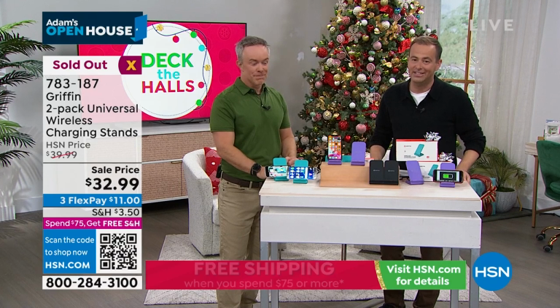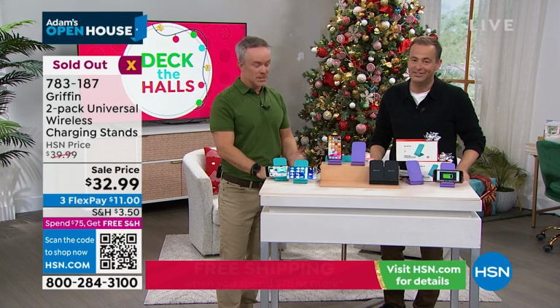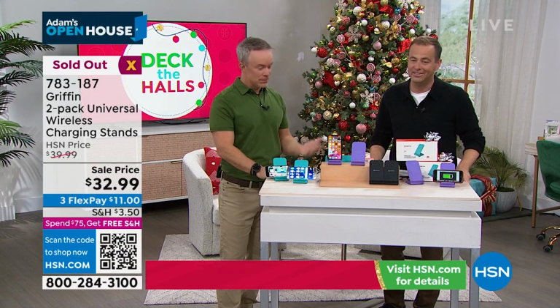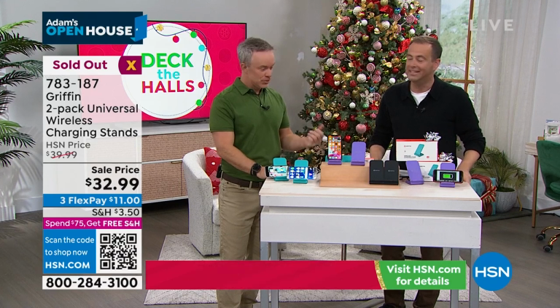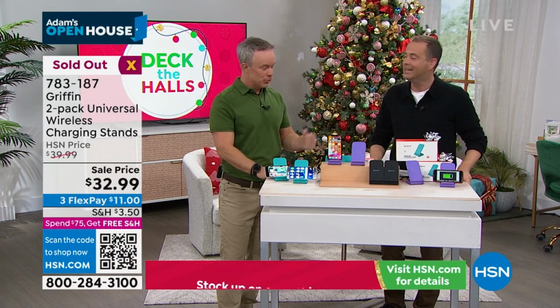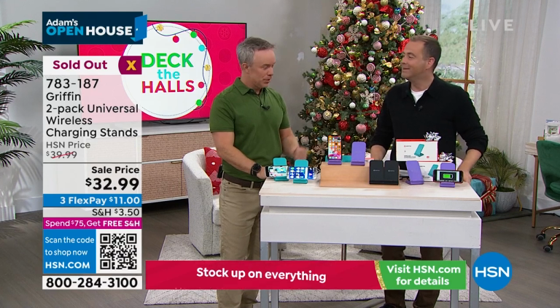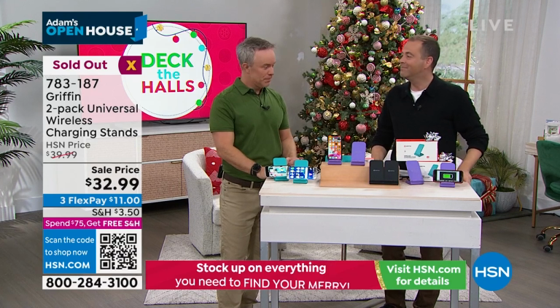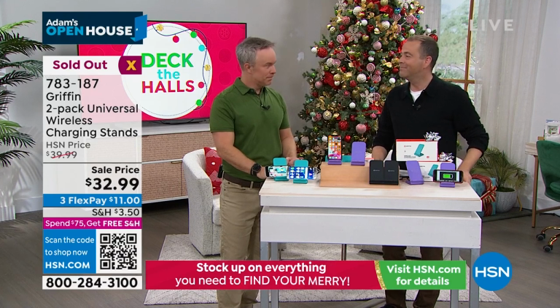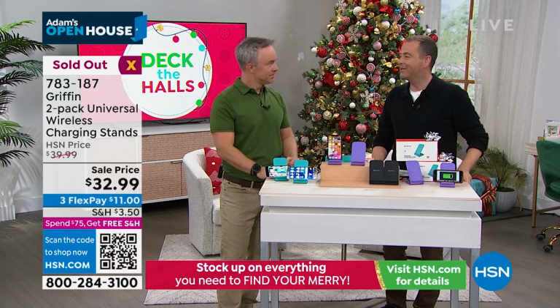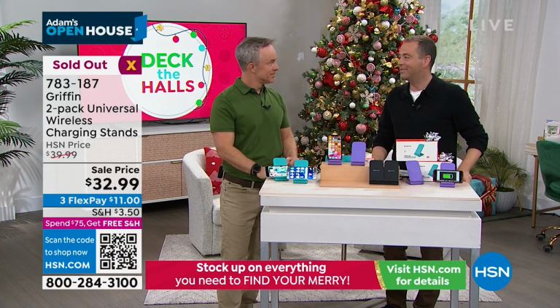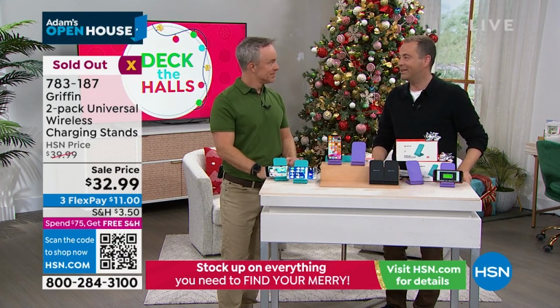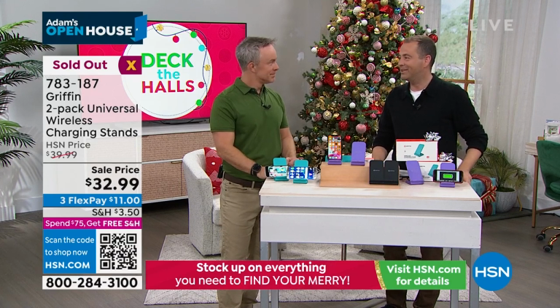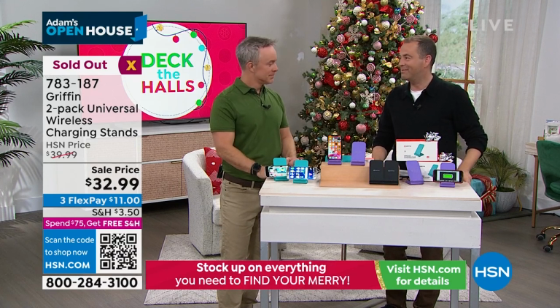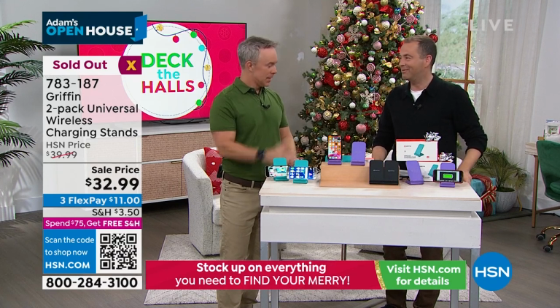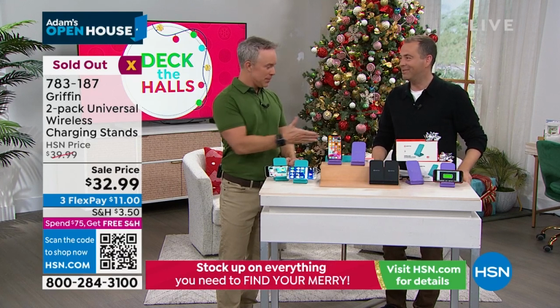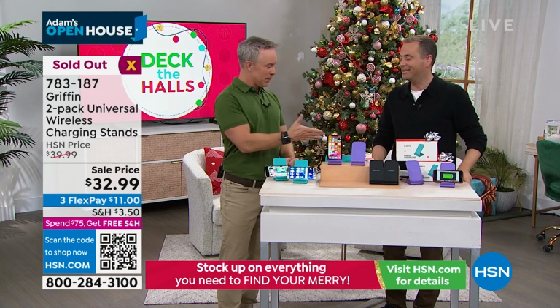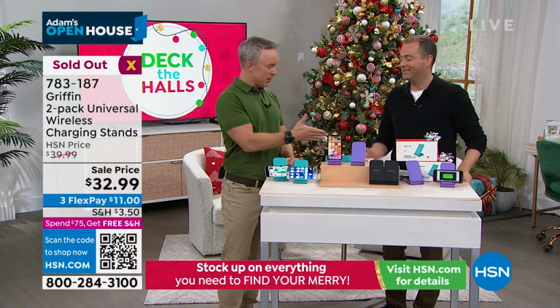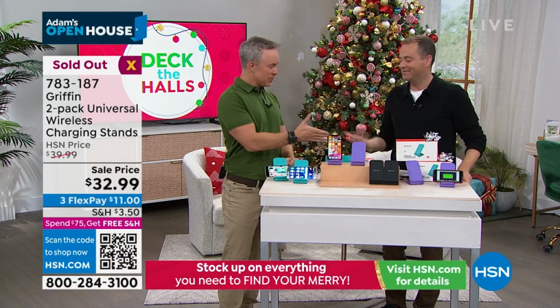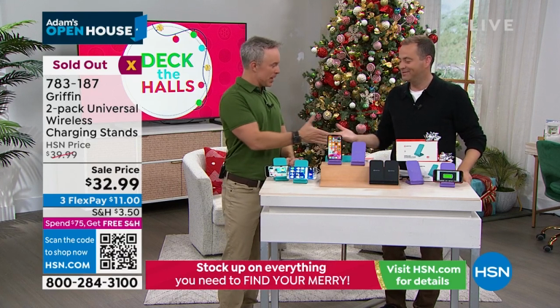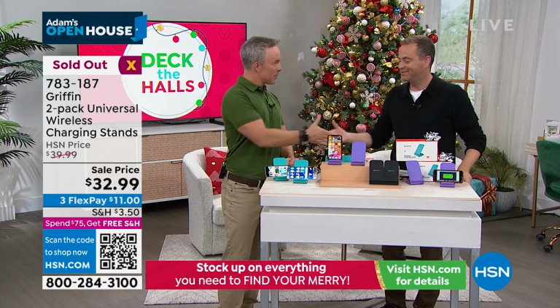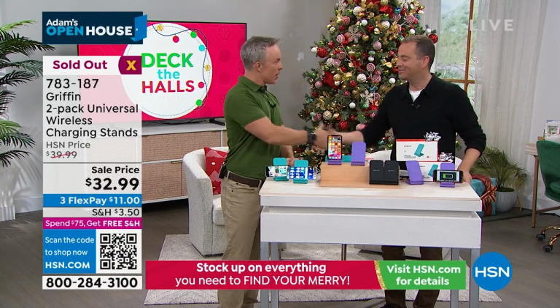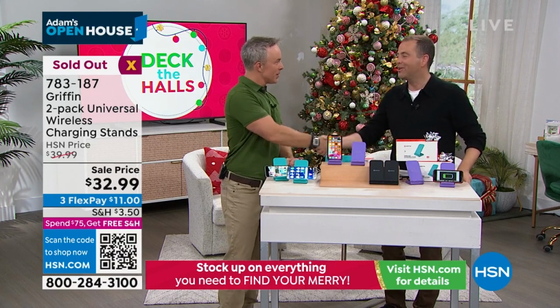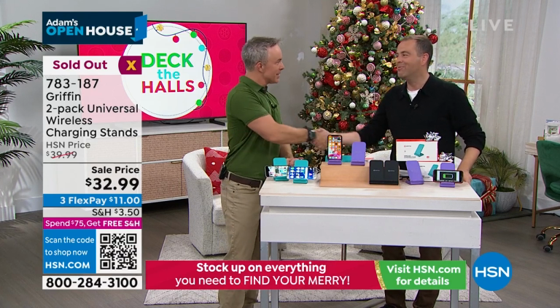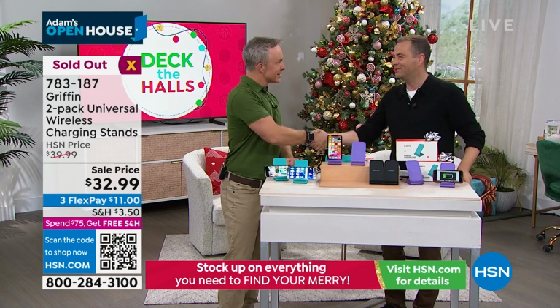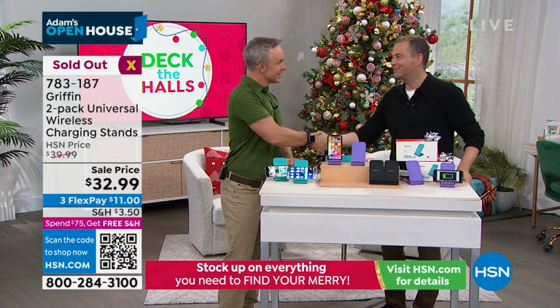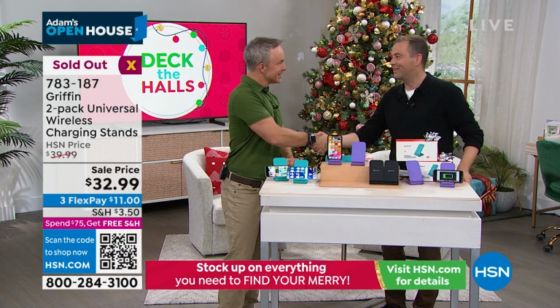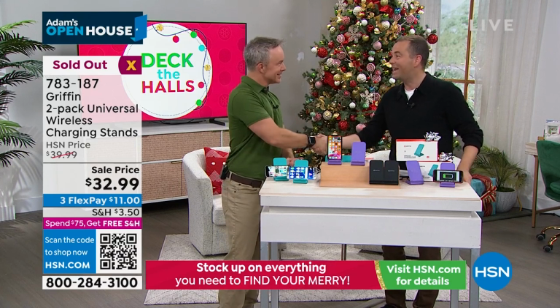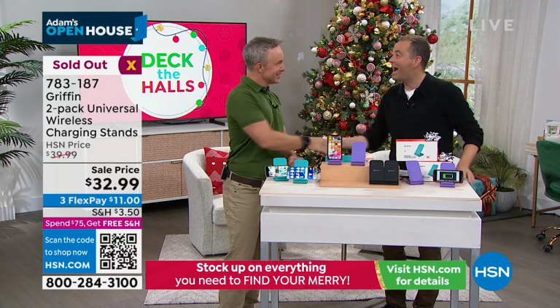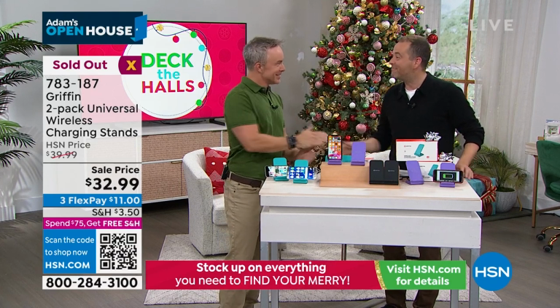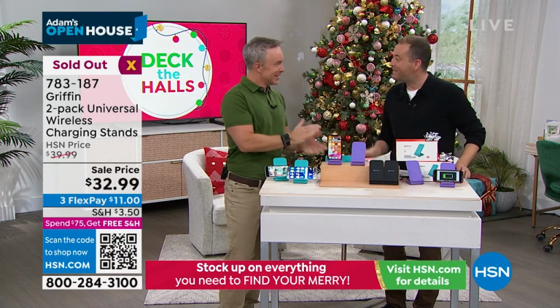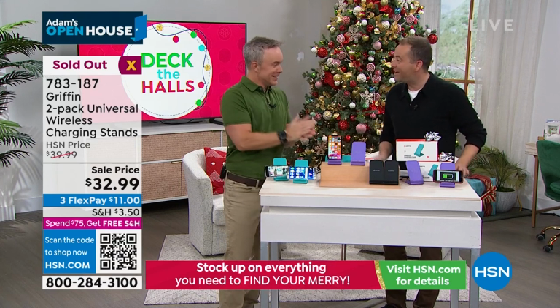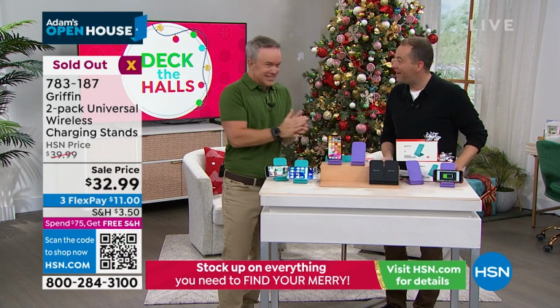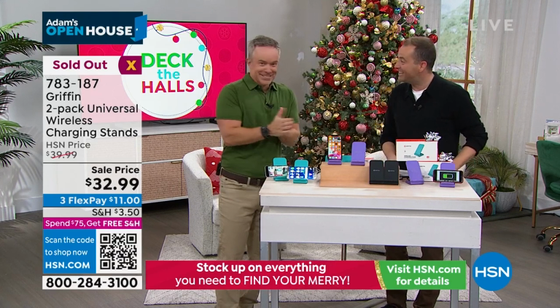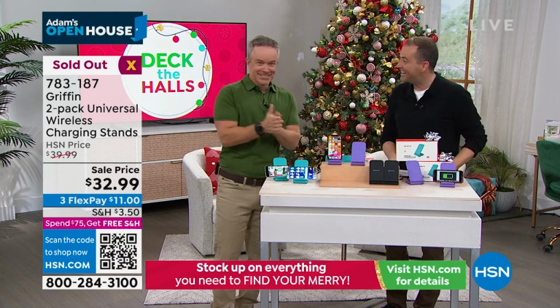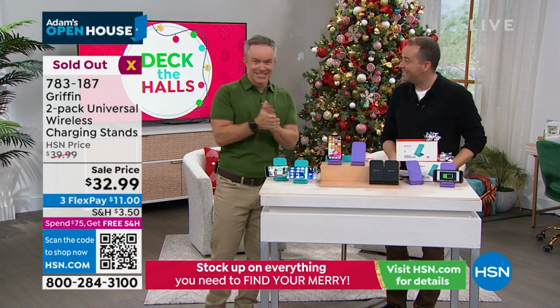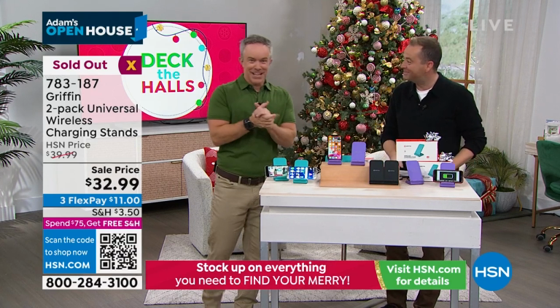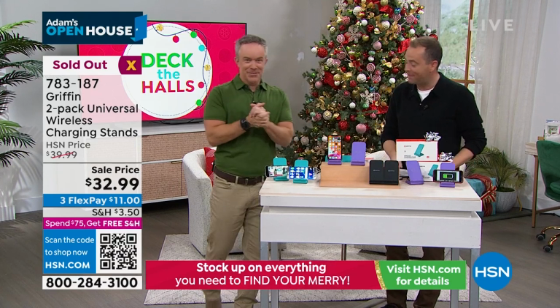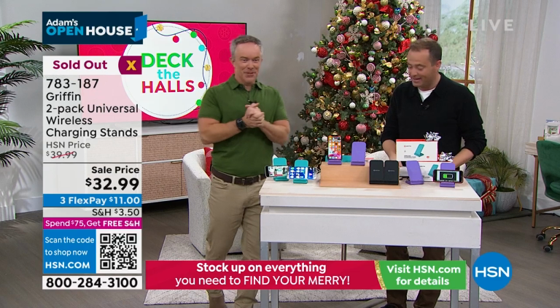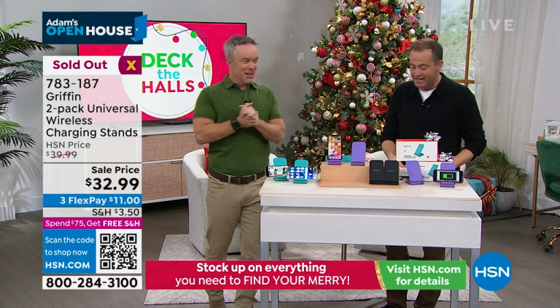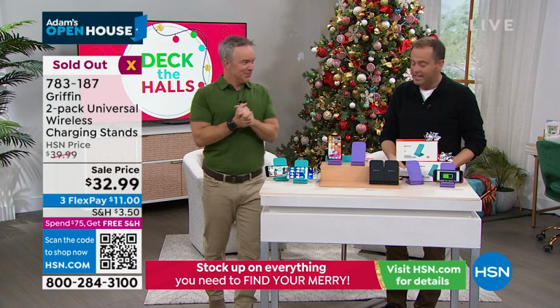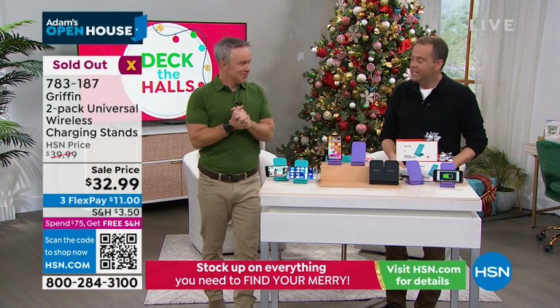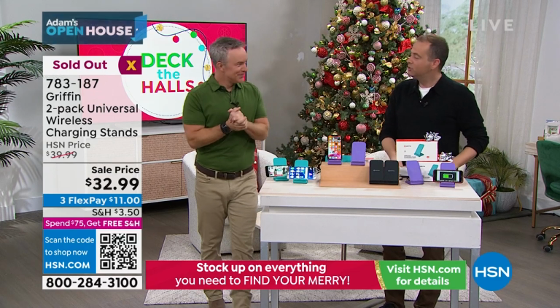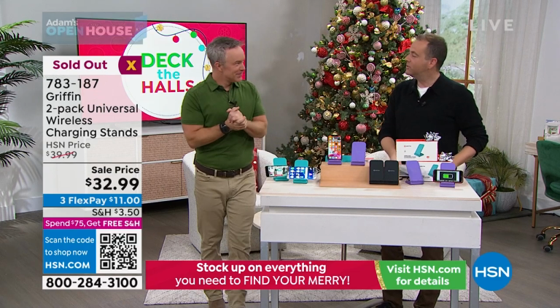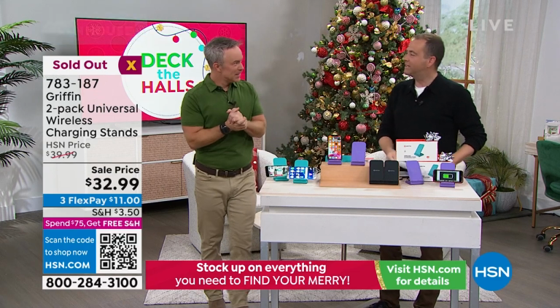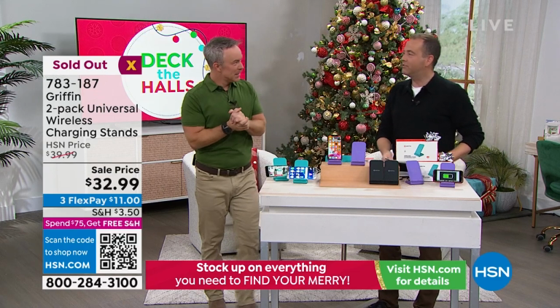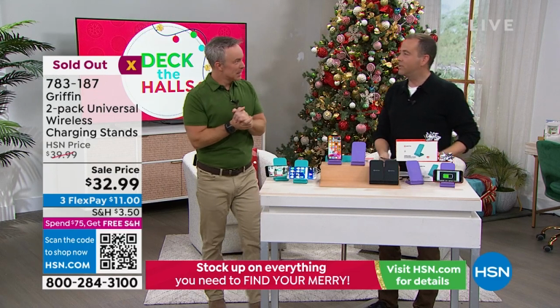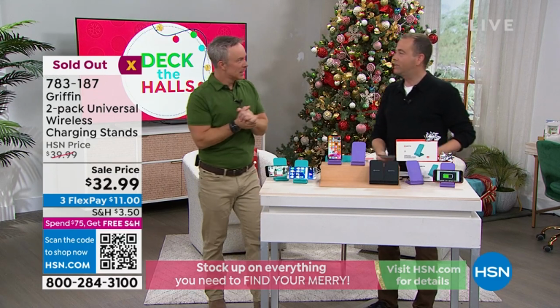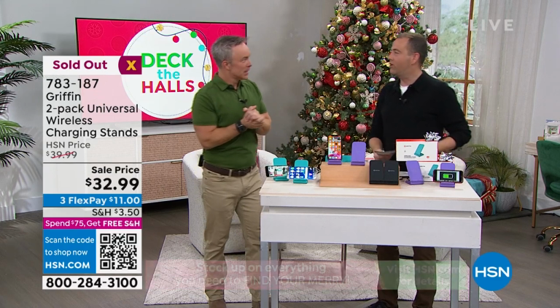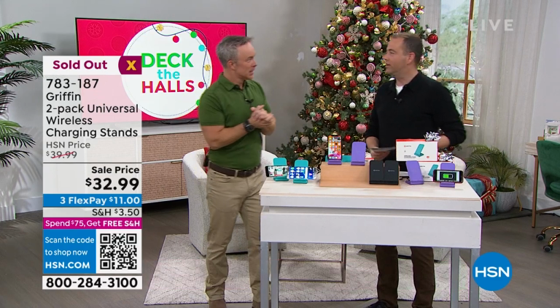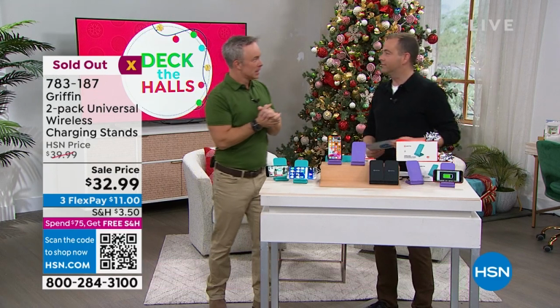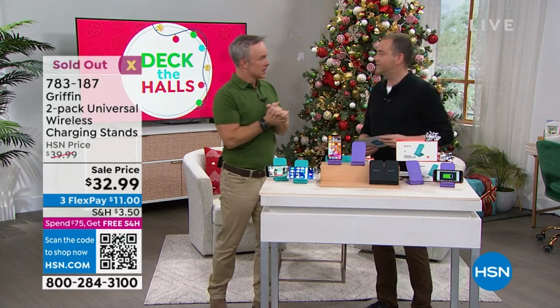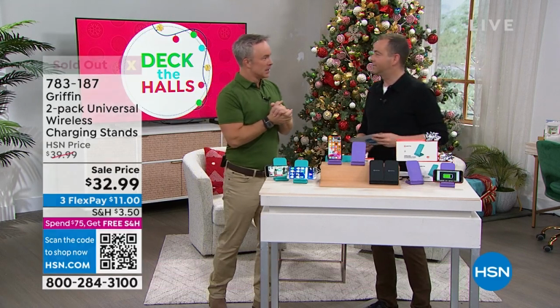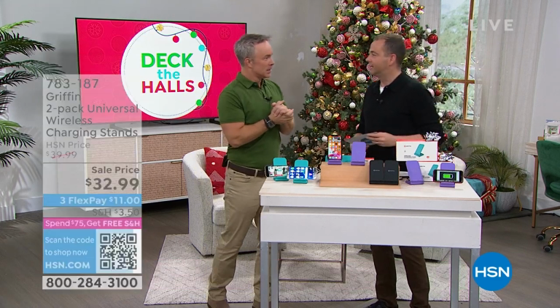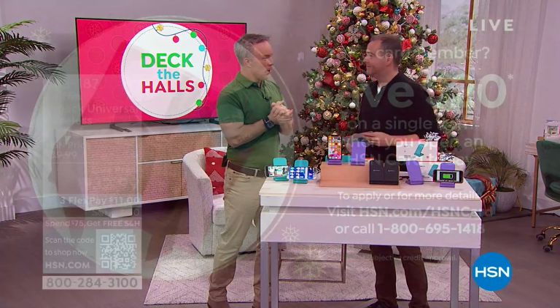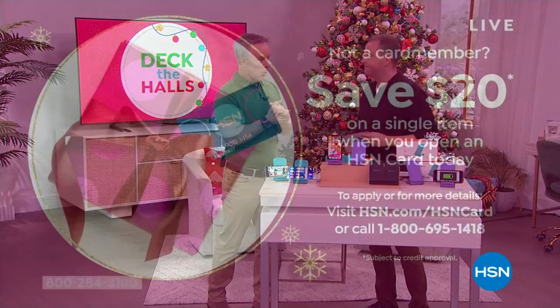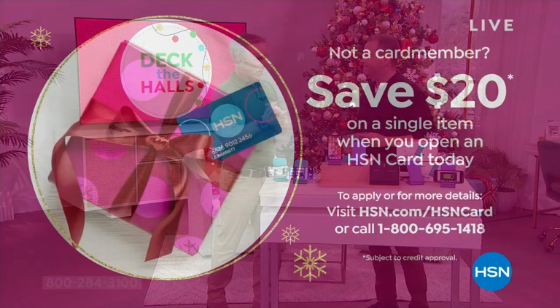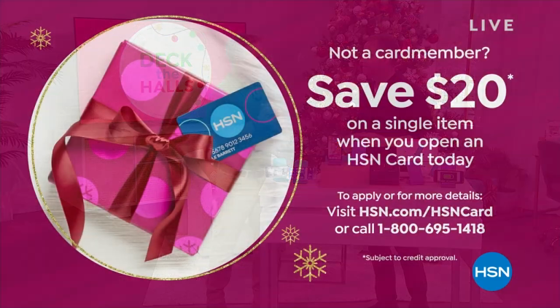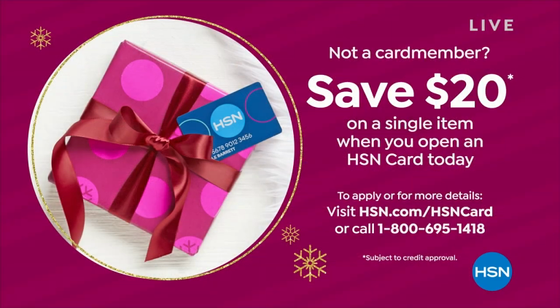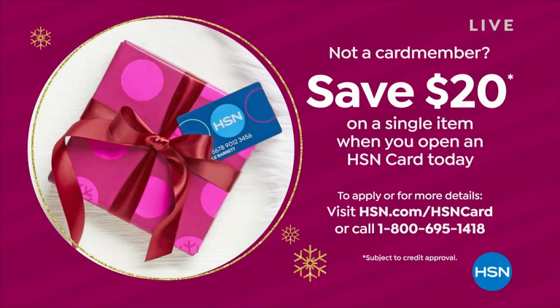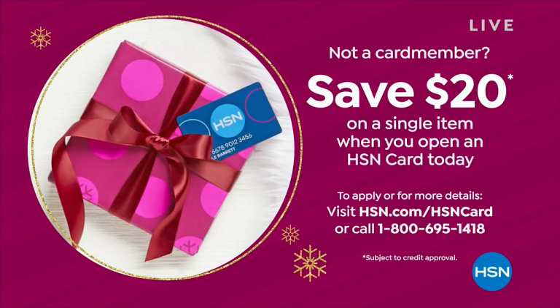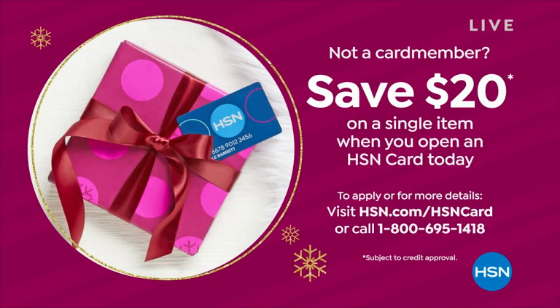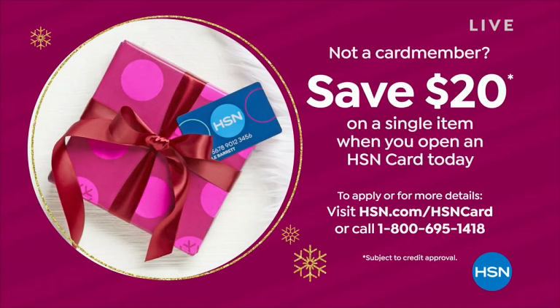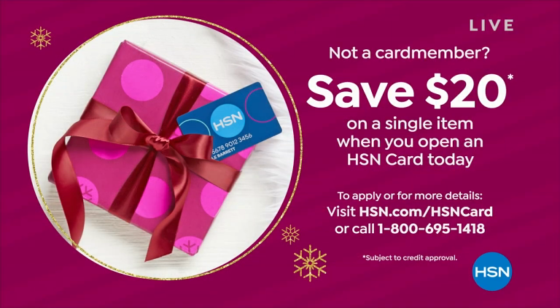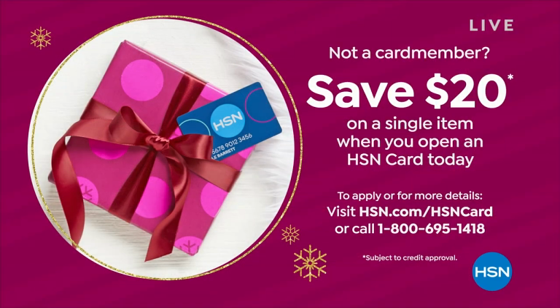Save $20 when you apply for an HSN credit card today. Call 1-800-695-1418 to find out more, and if you get approved you can take that money off immediately on your first single item purchase.